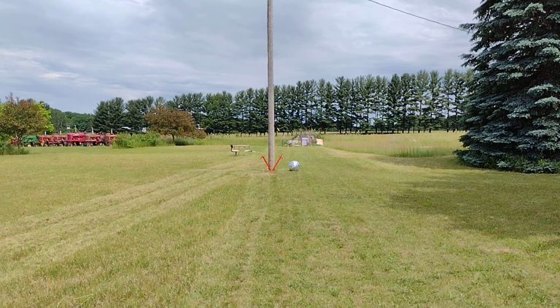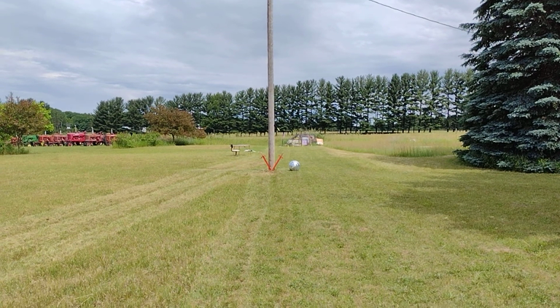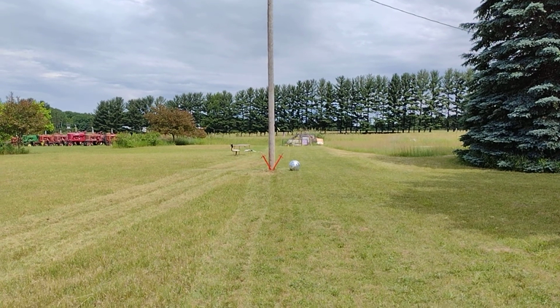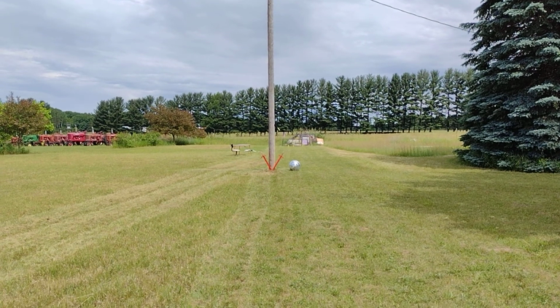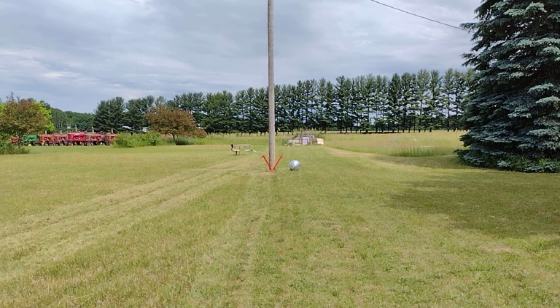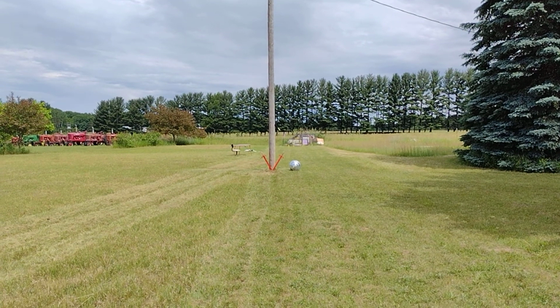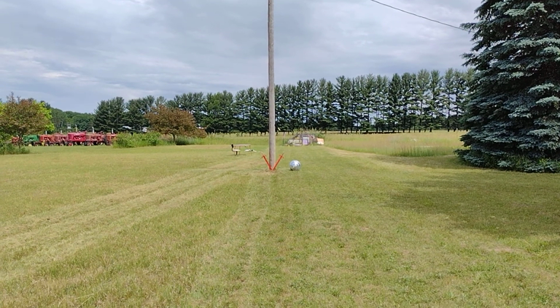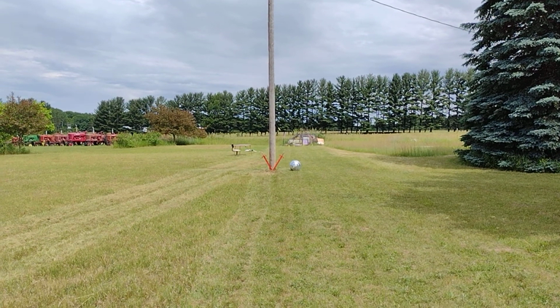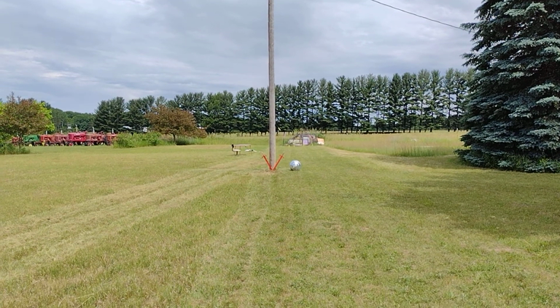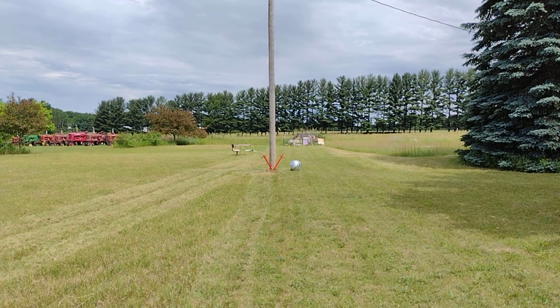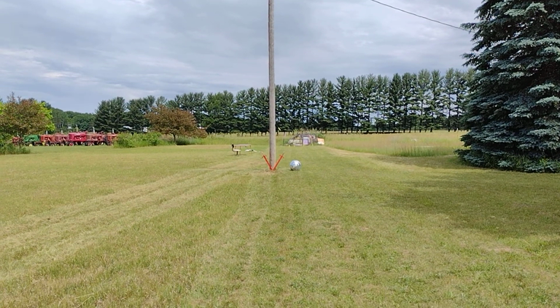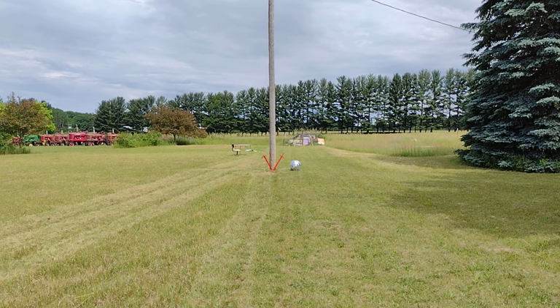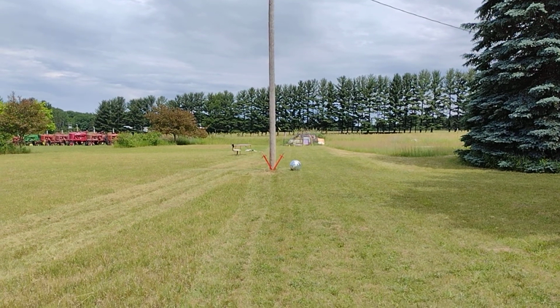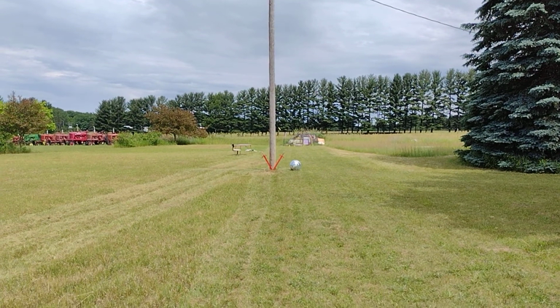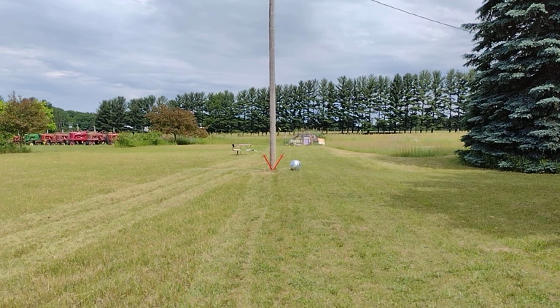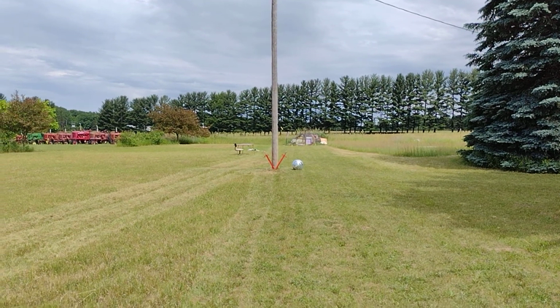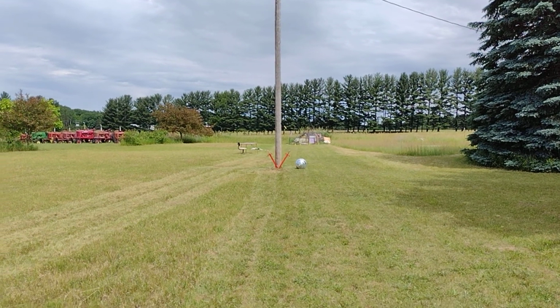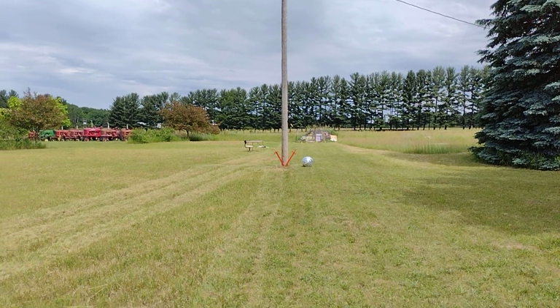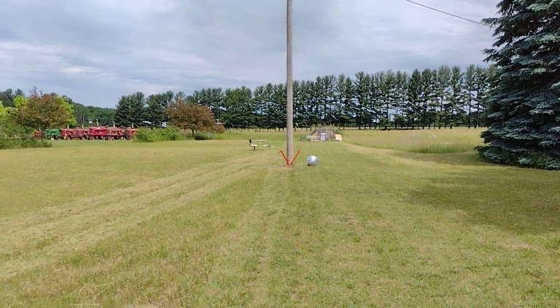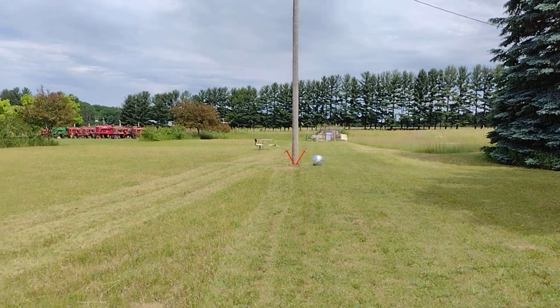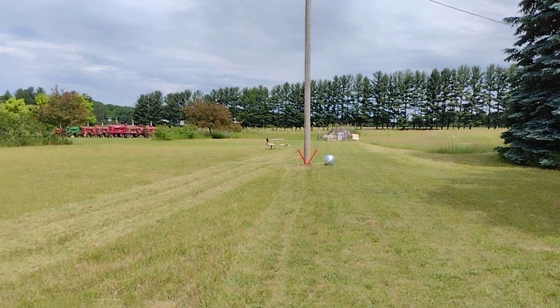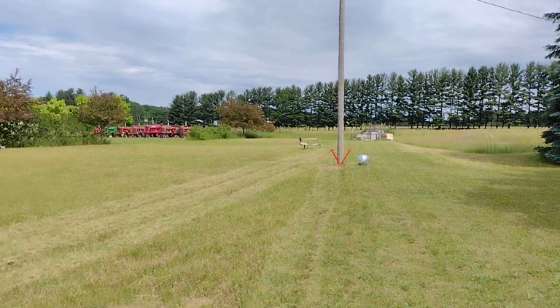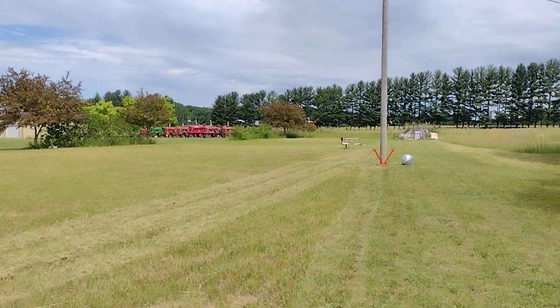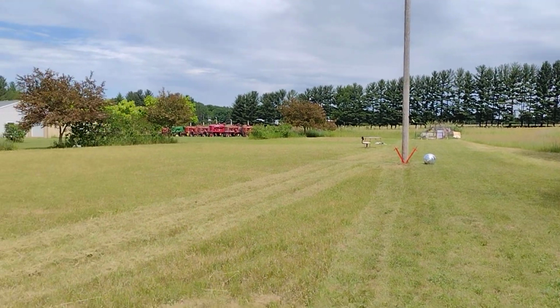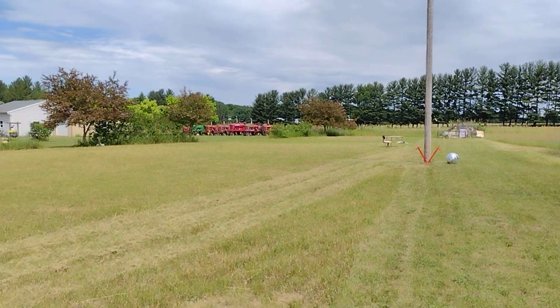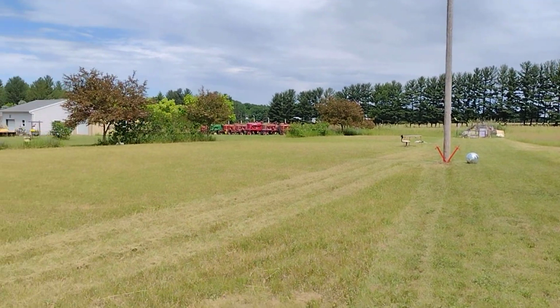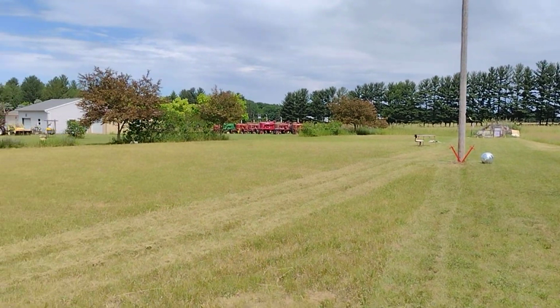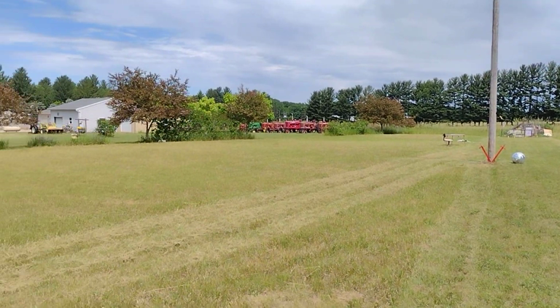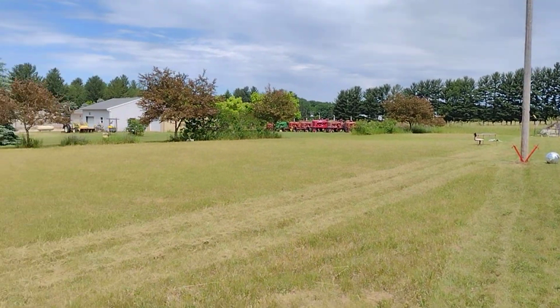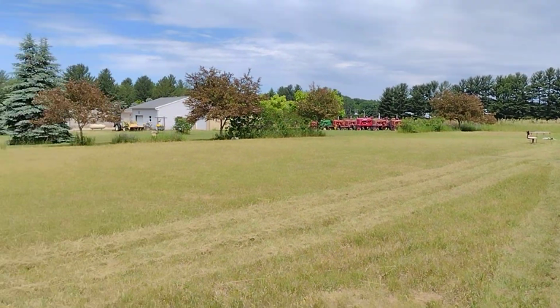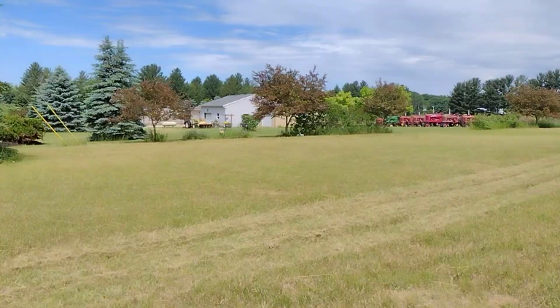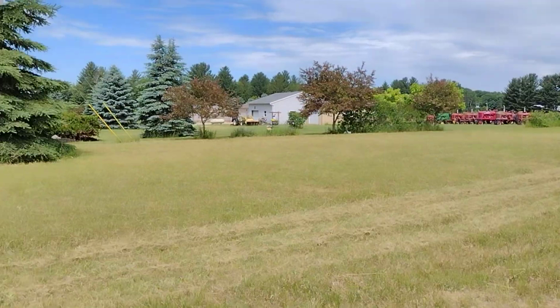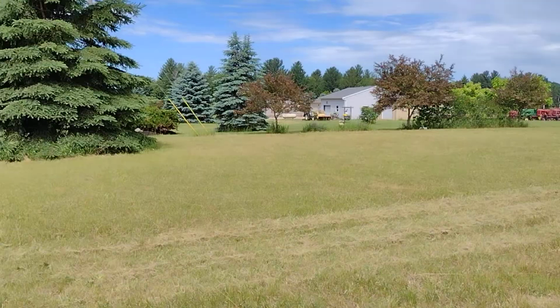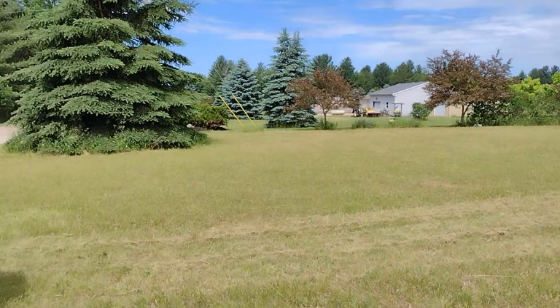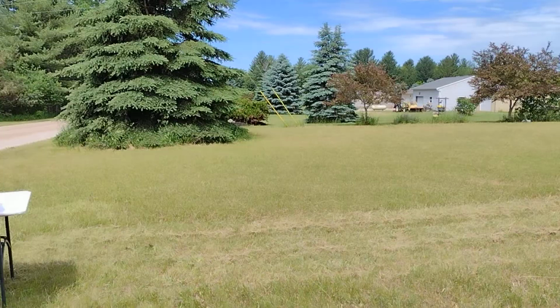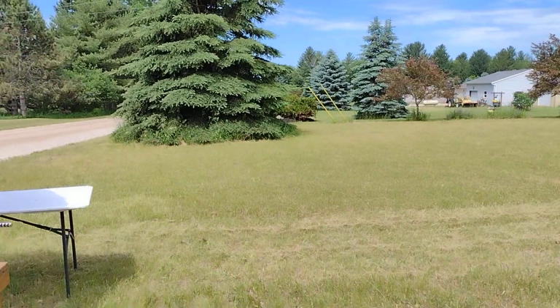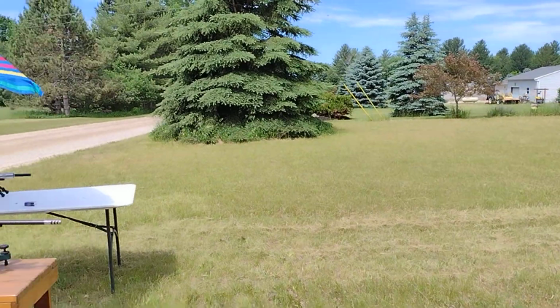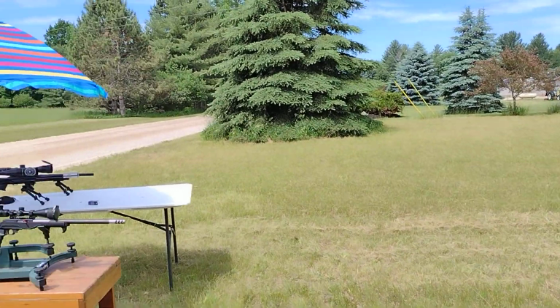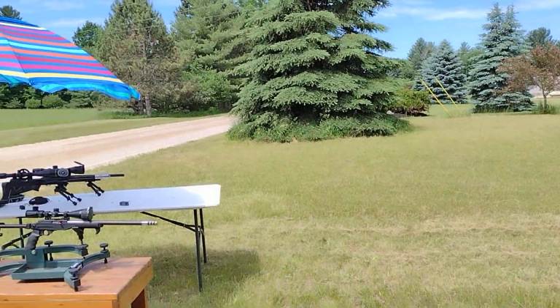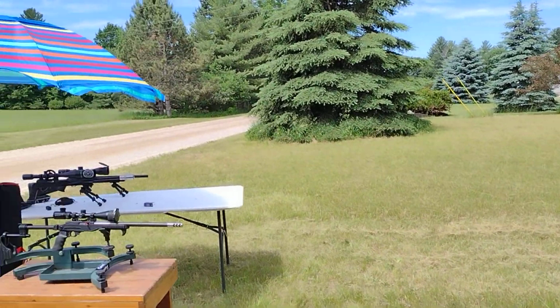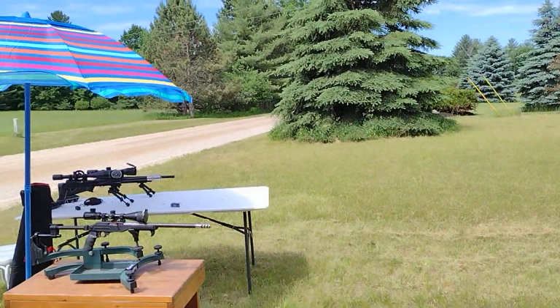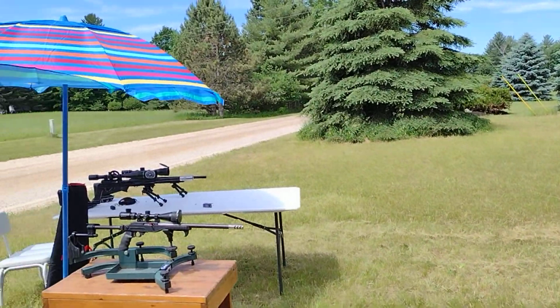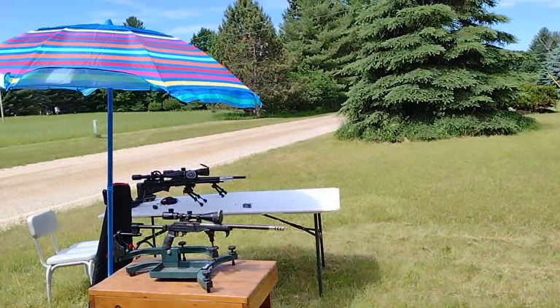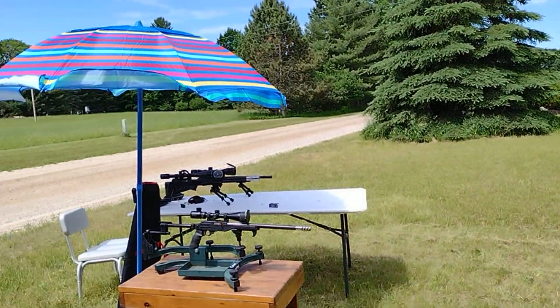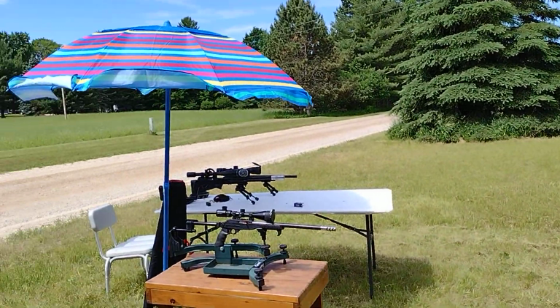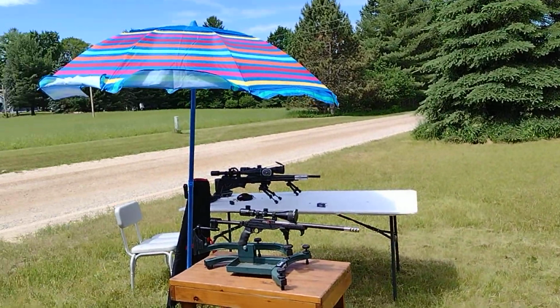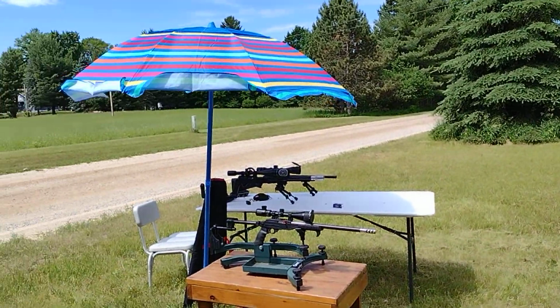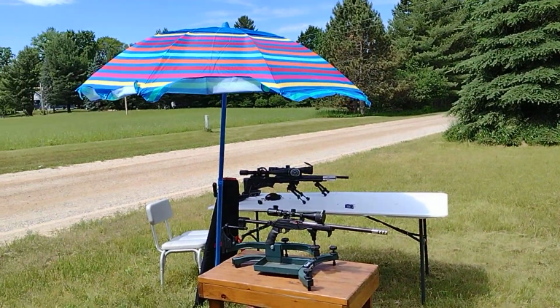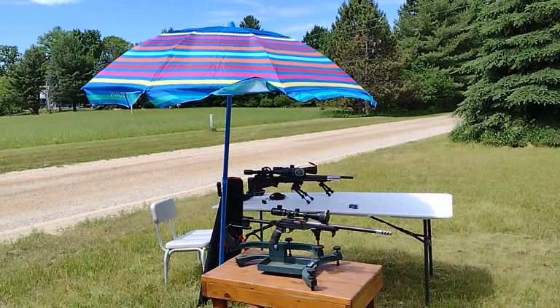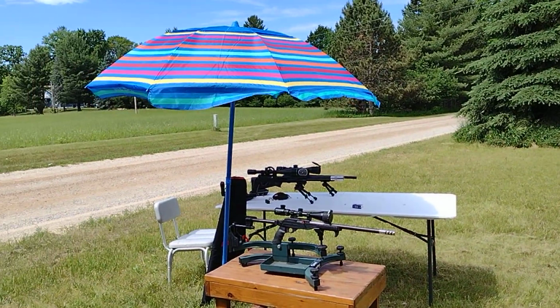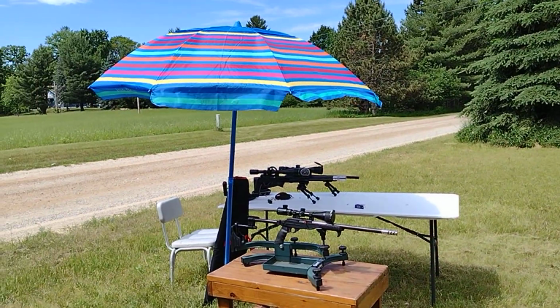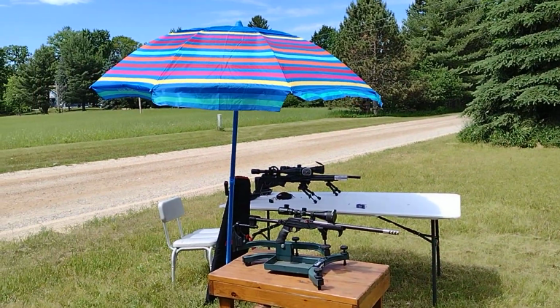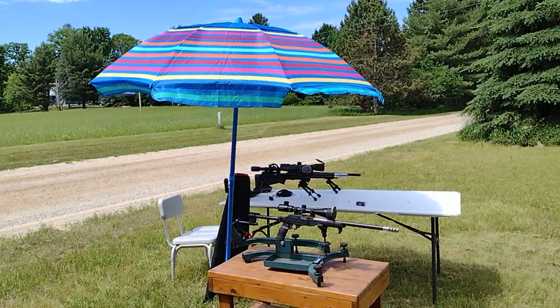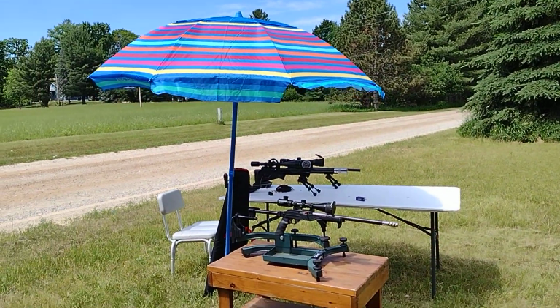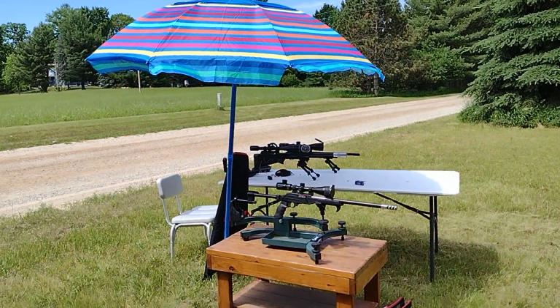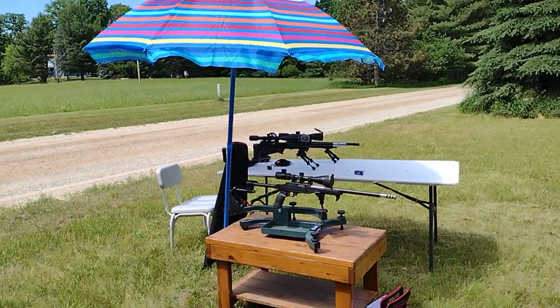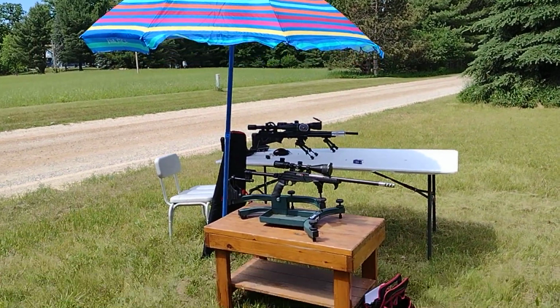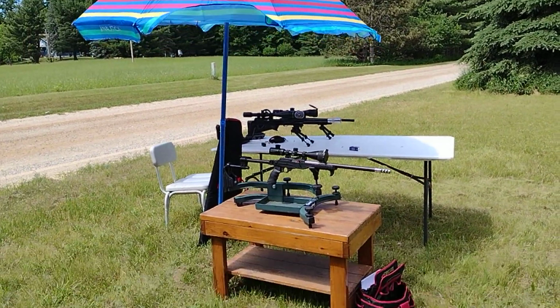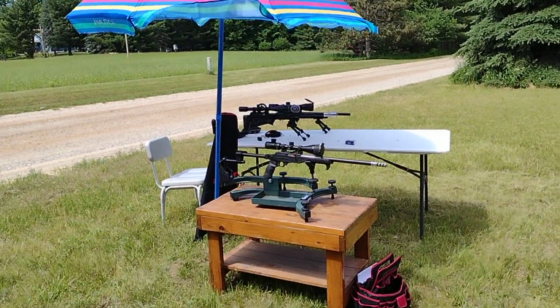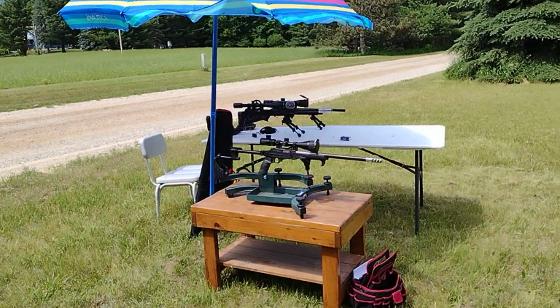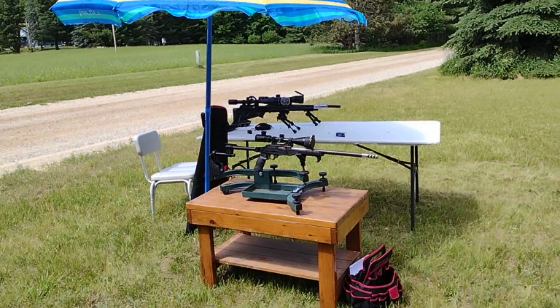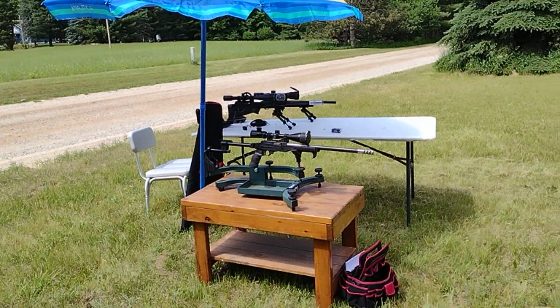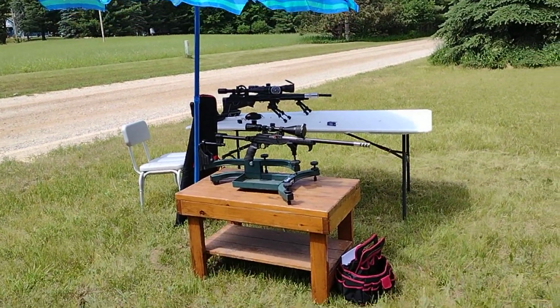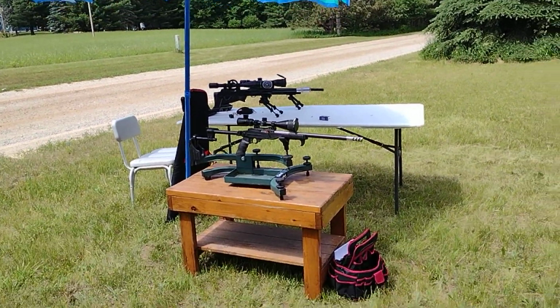Hope y'all are having a nice dad's day out there. I'm doing the best I can with my kids over here.